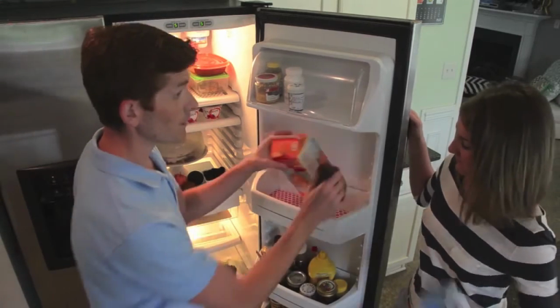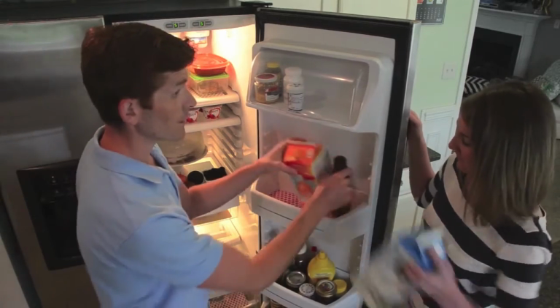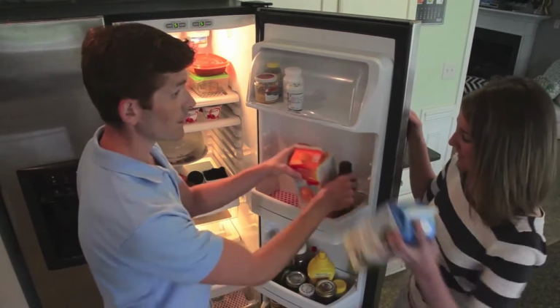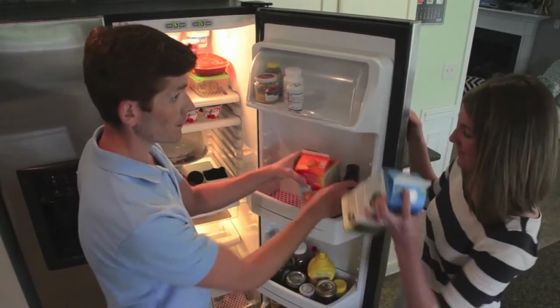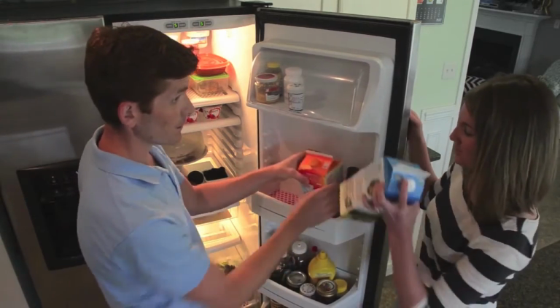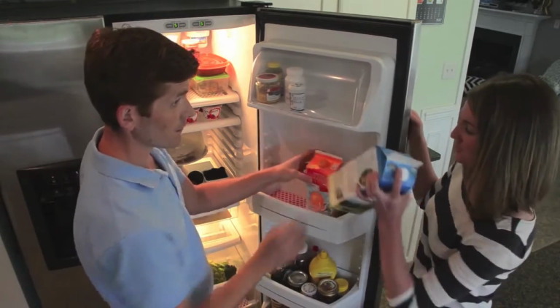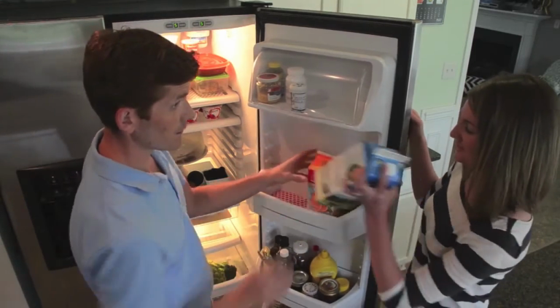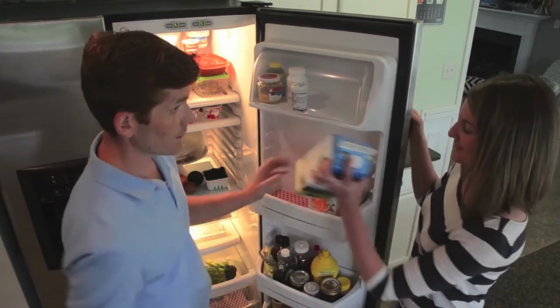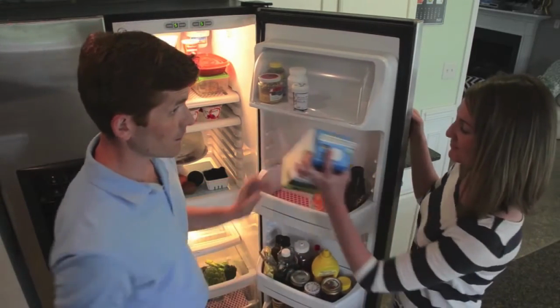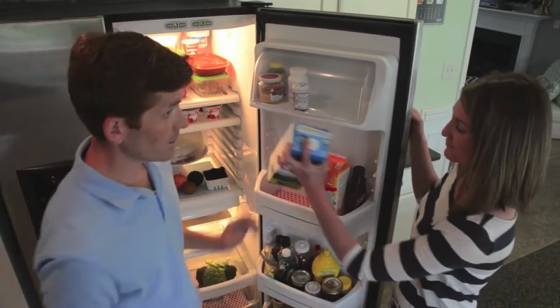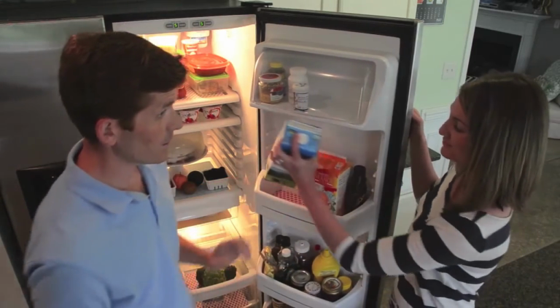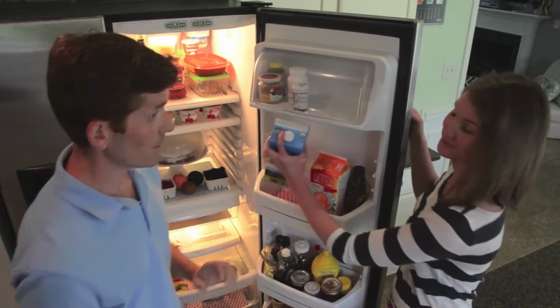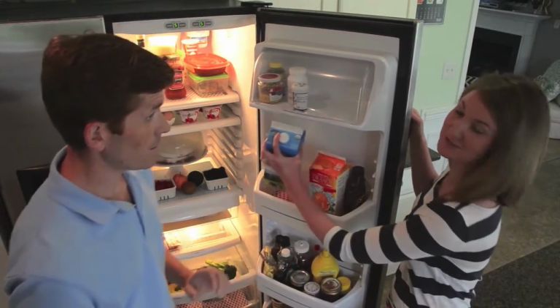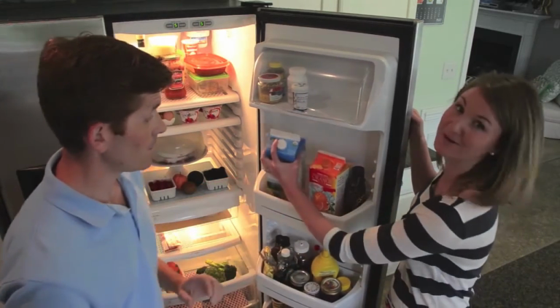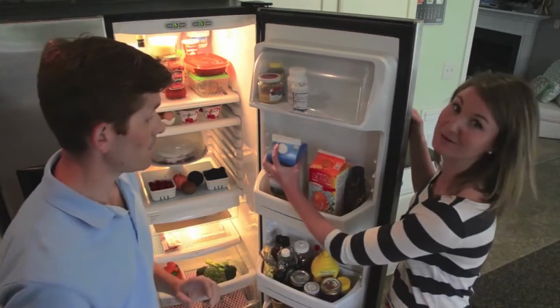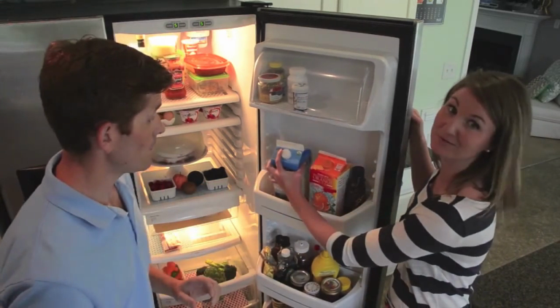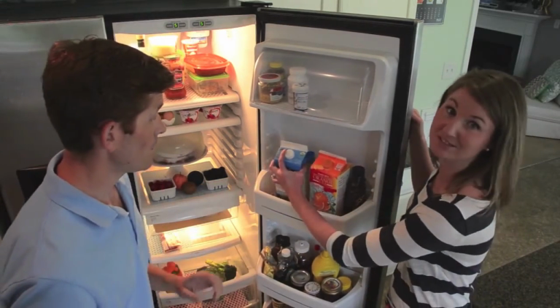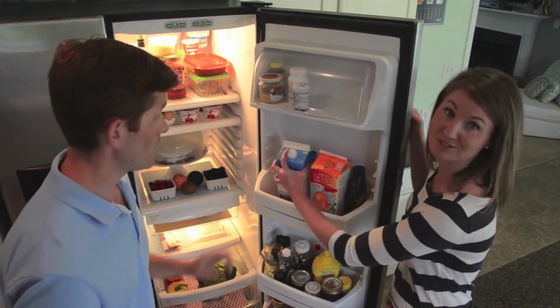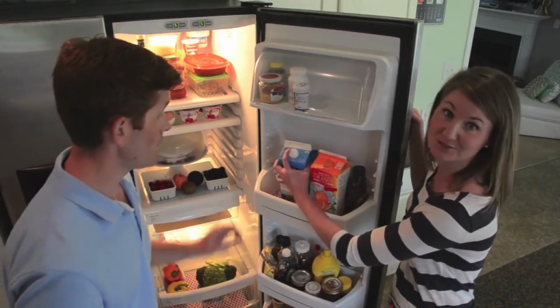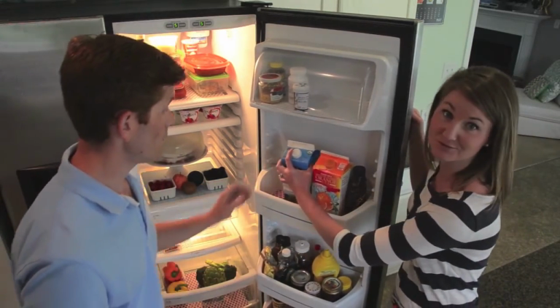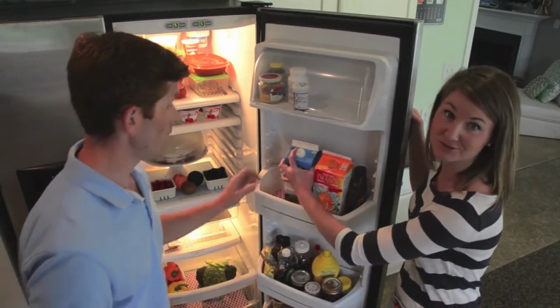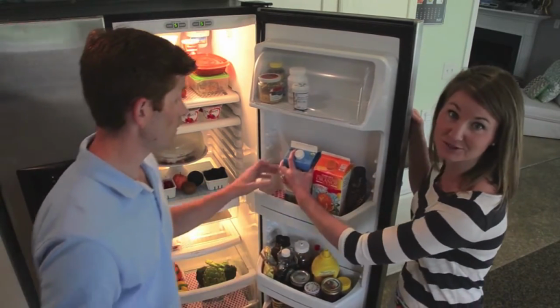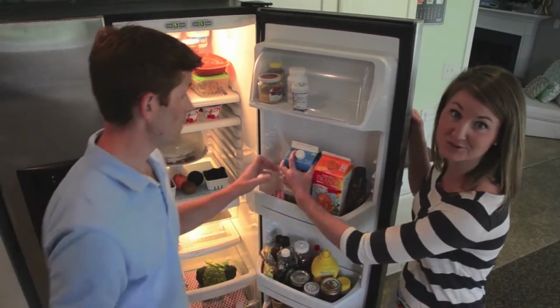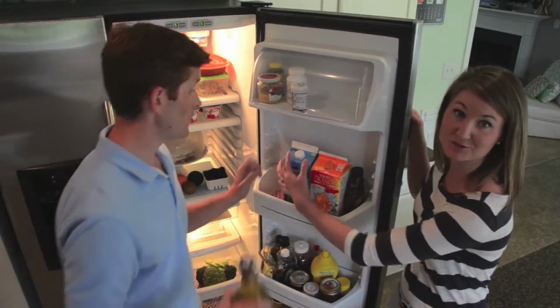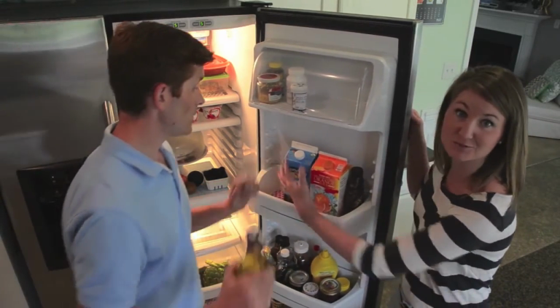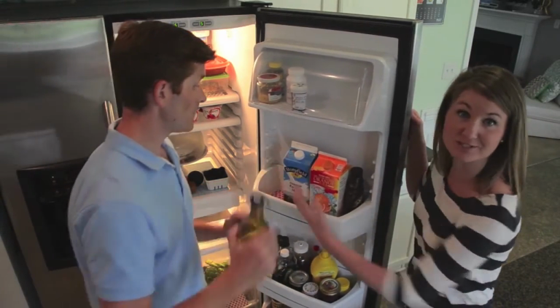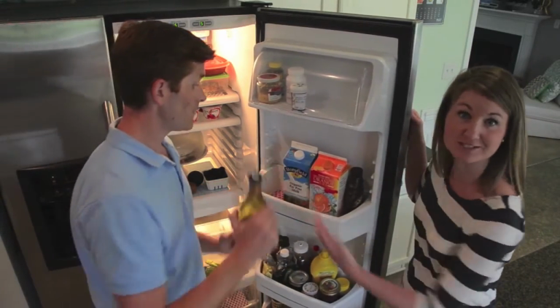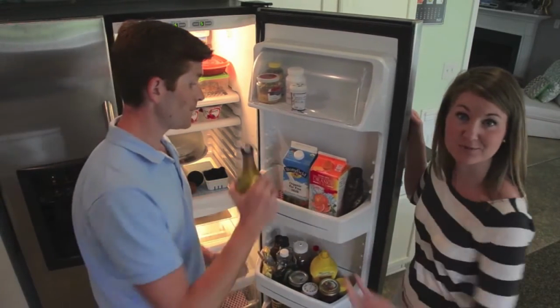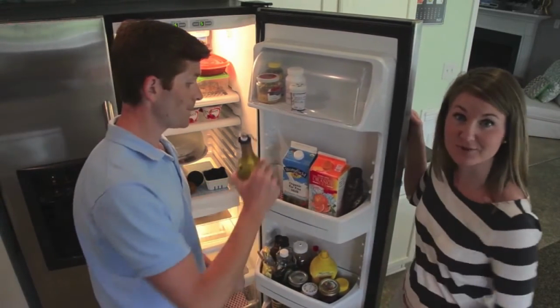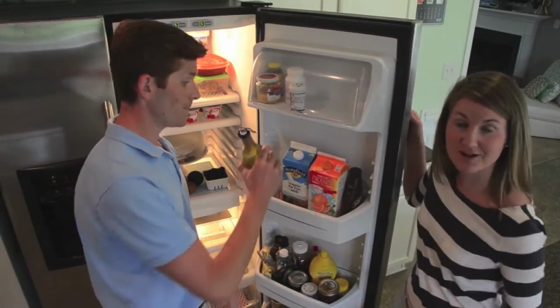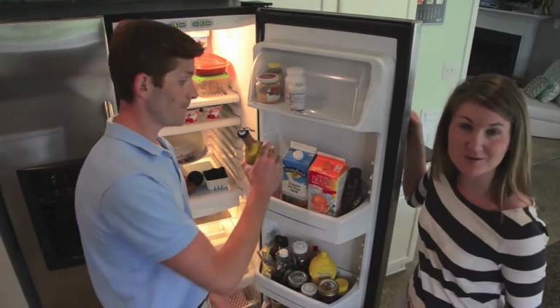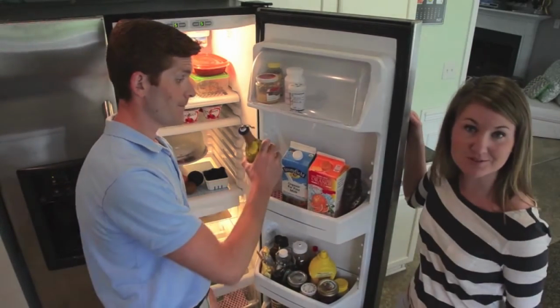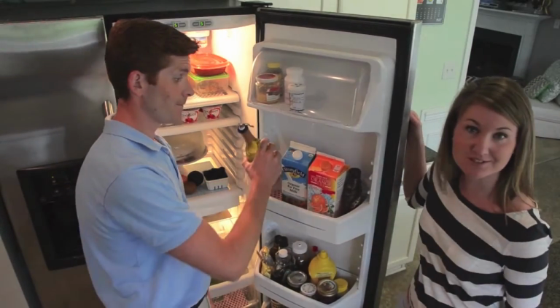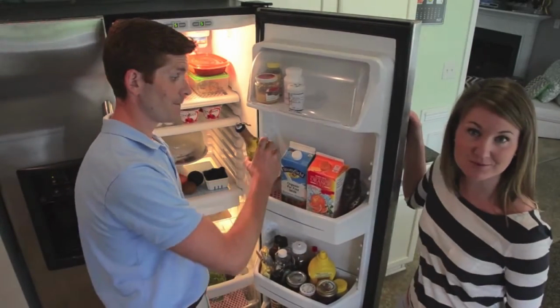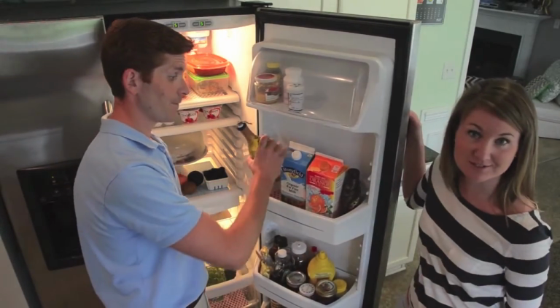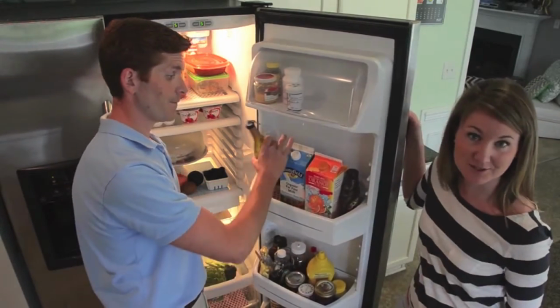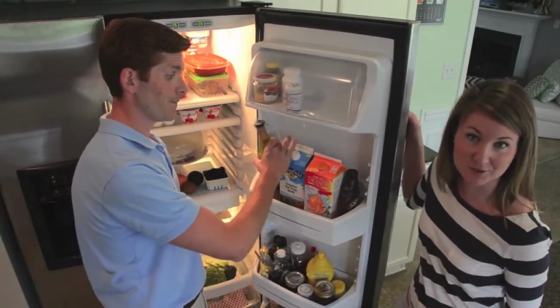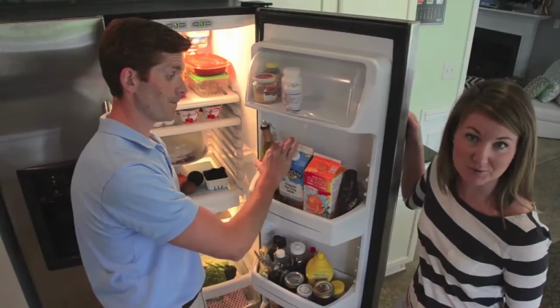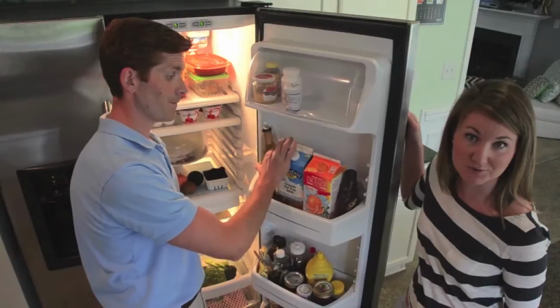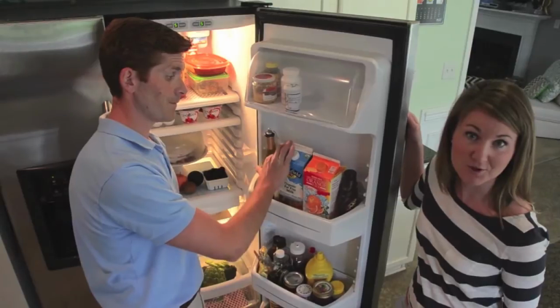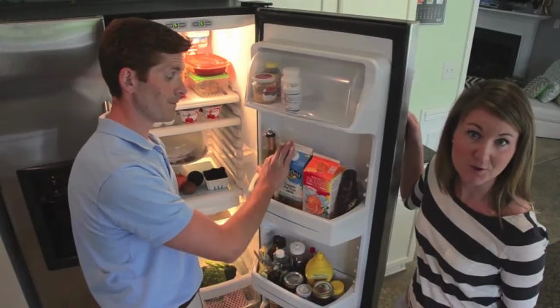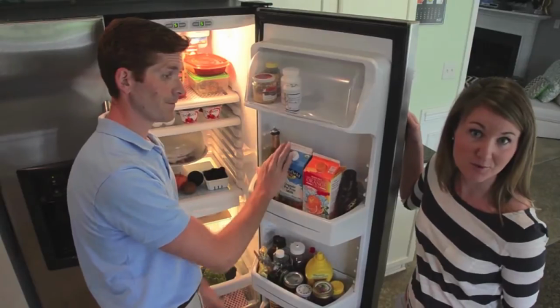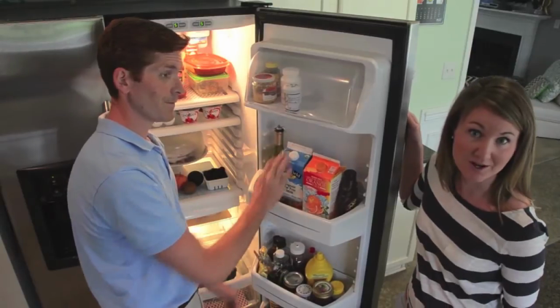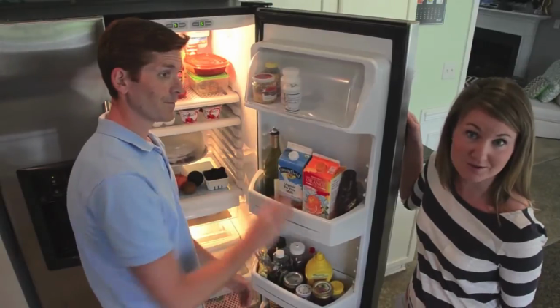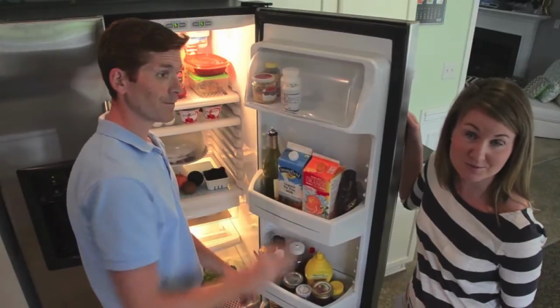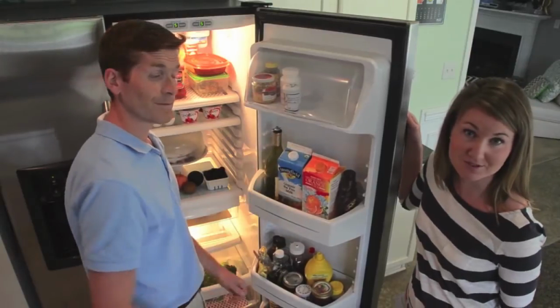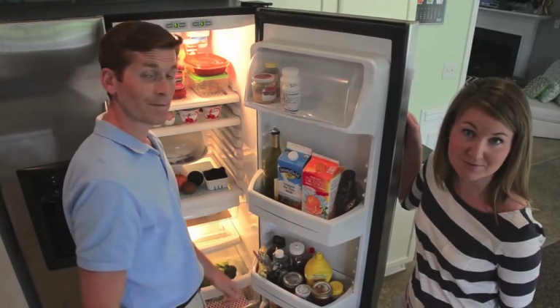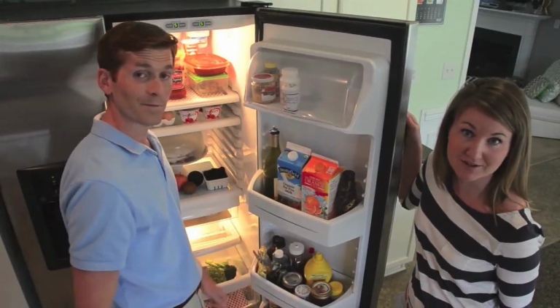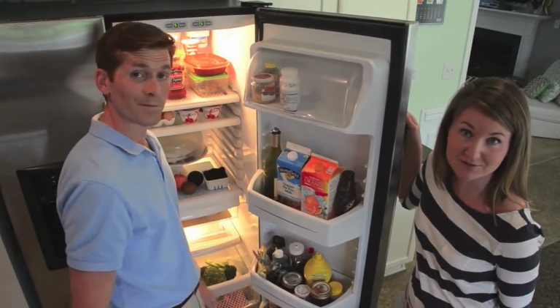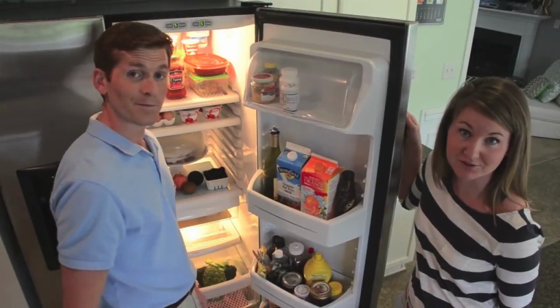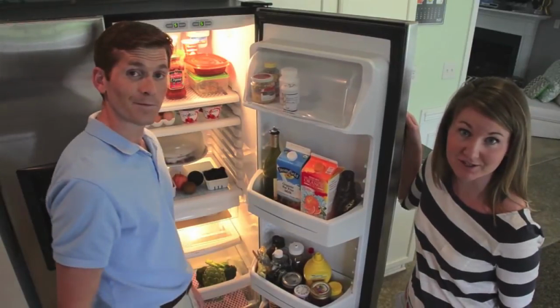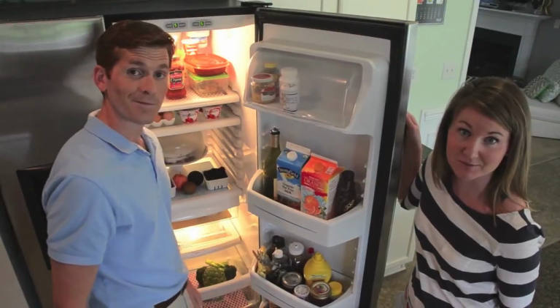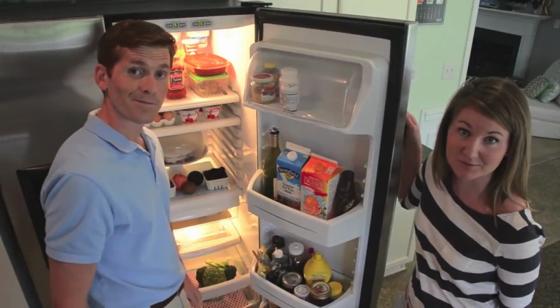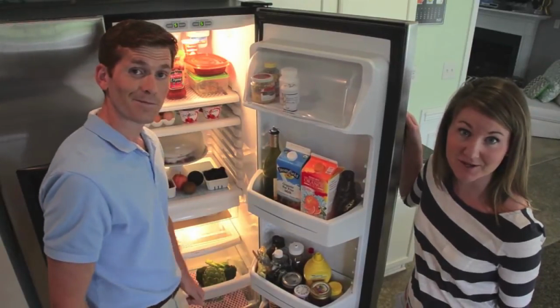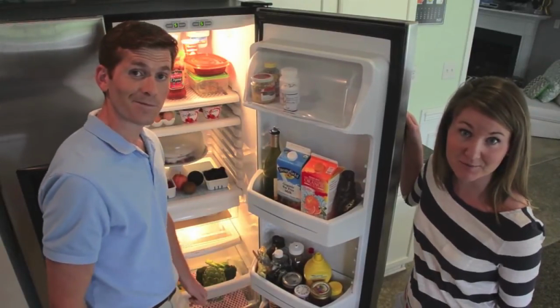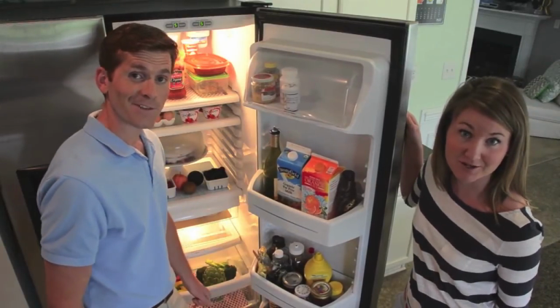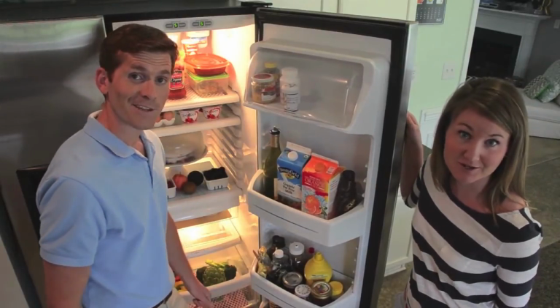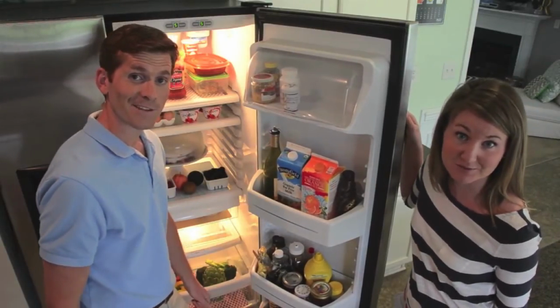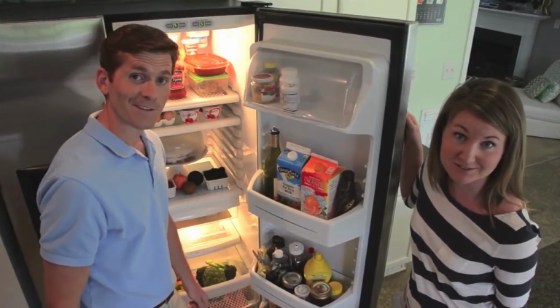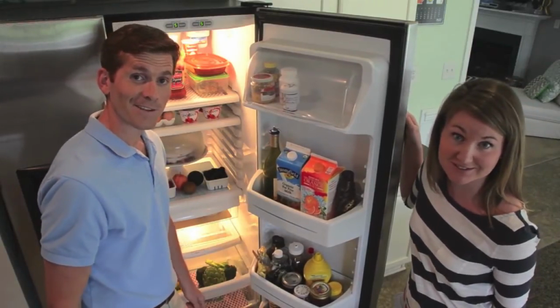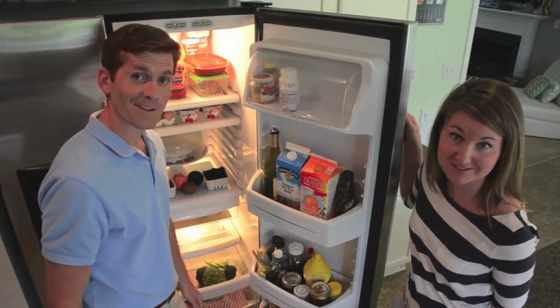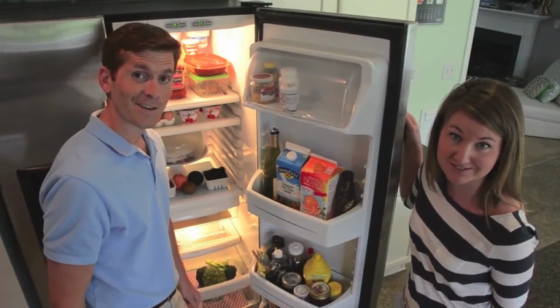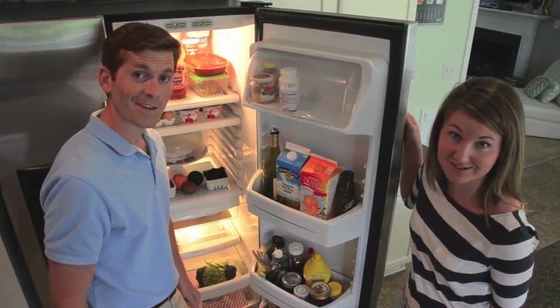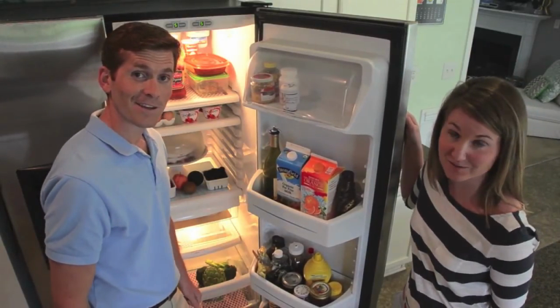And you should never feel guilty about replacing your Fridge Coasters because they're 100% recyclable, 100% biodegradable, and 100% sustainable.